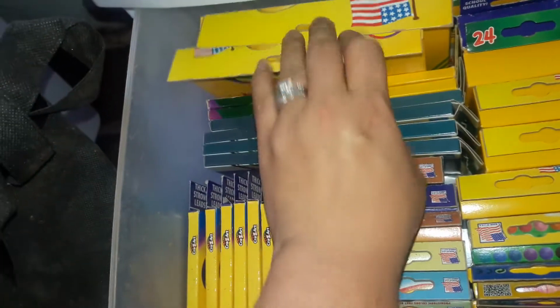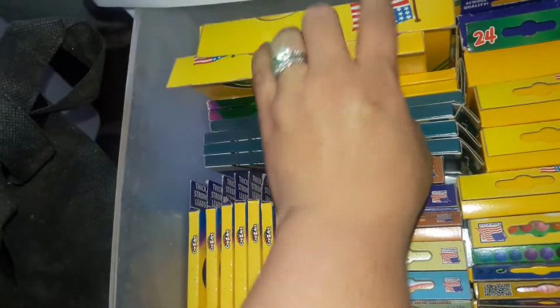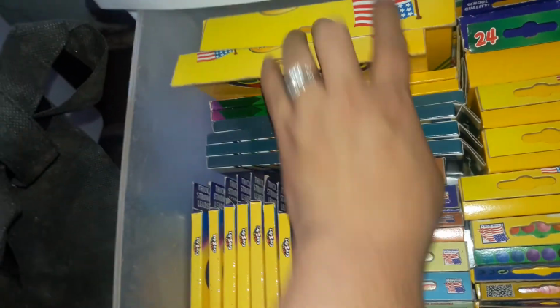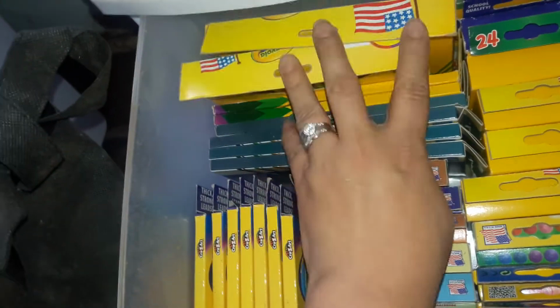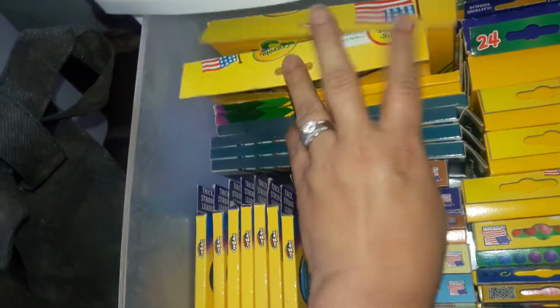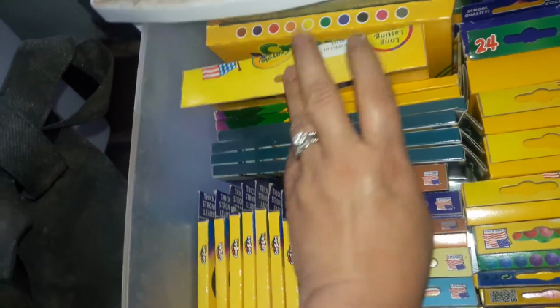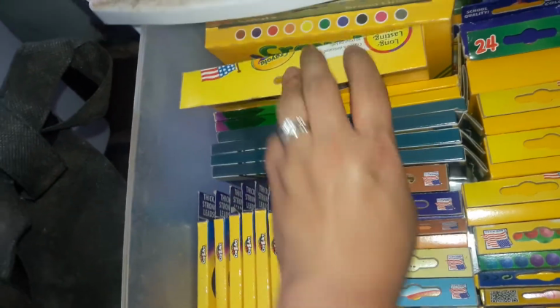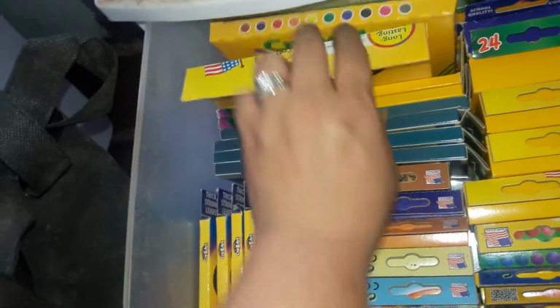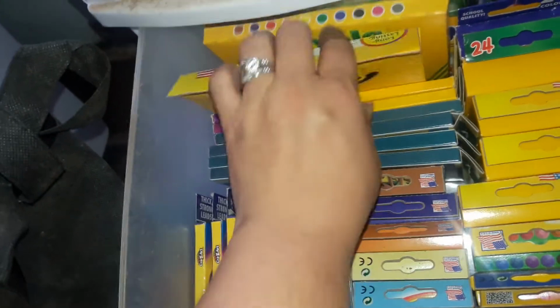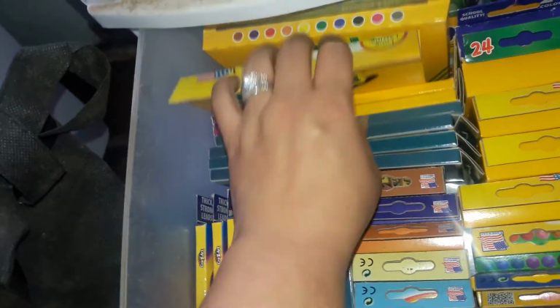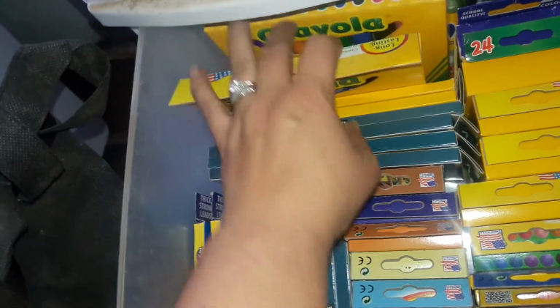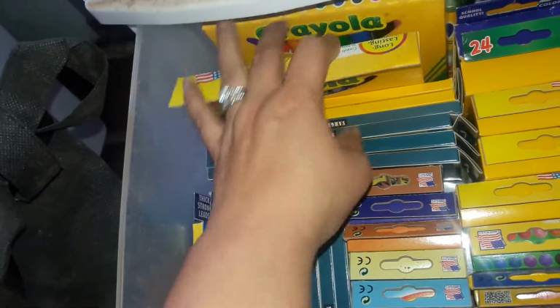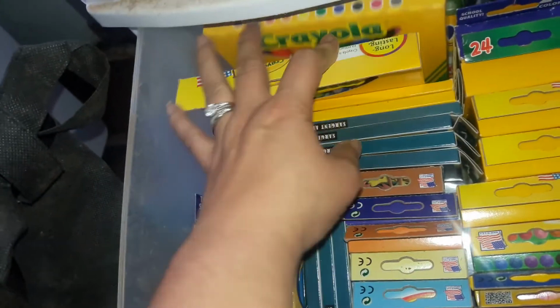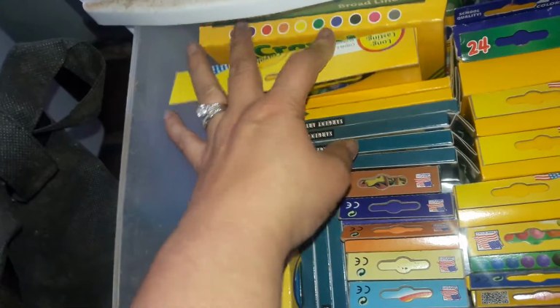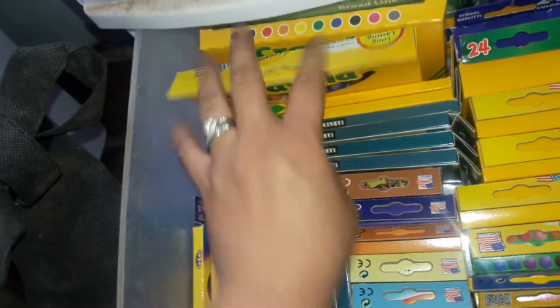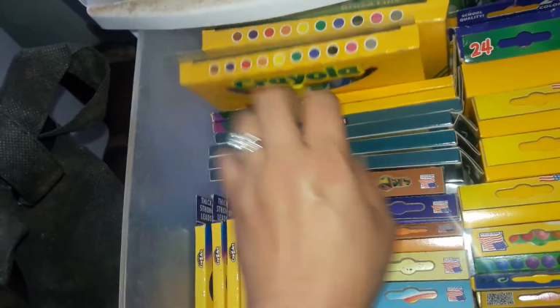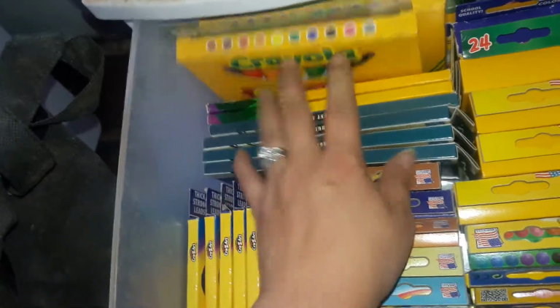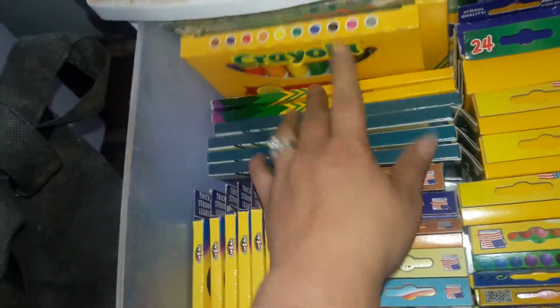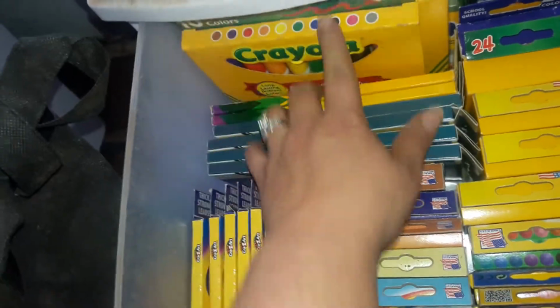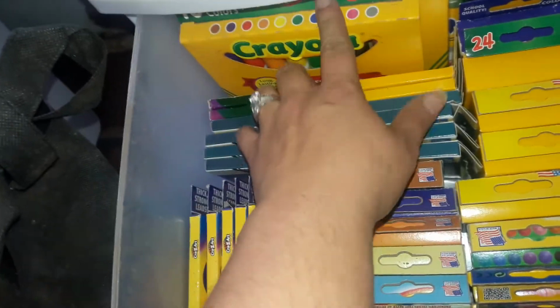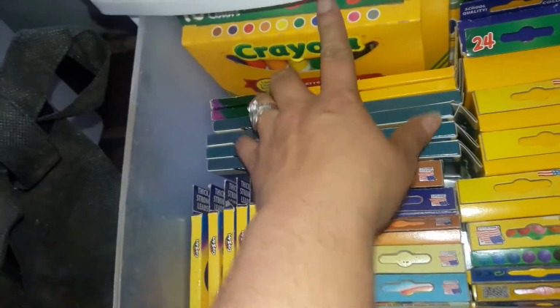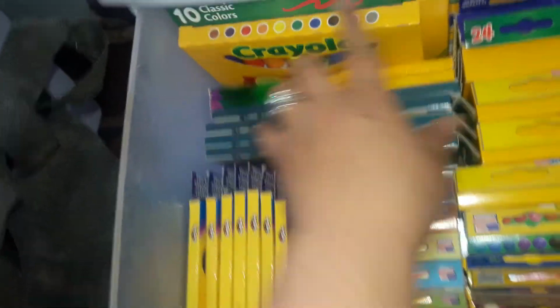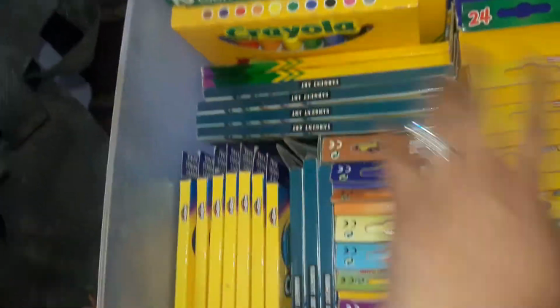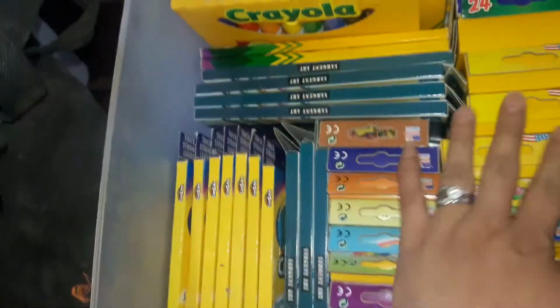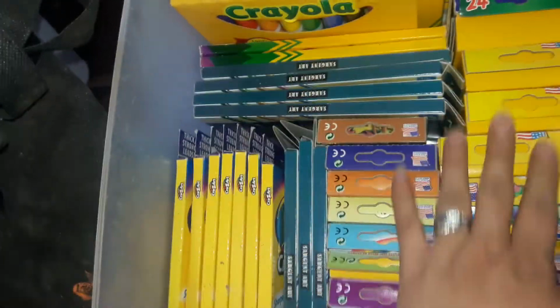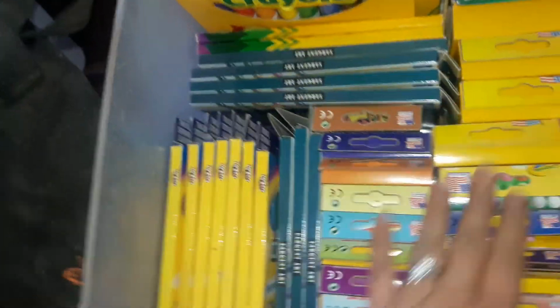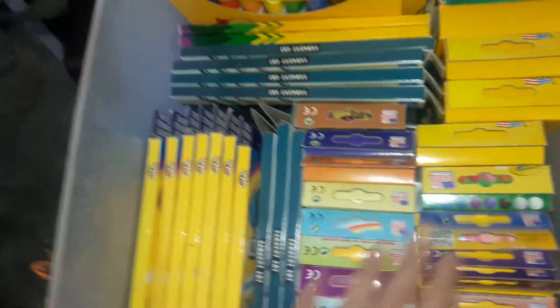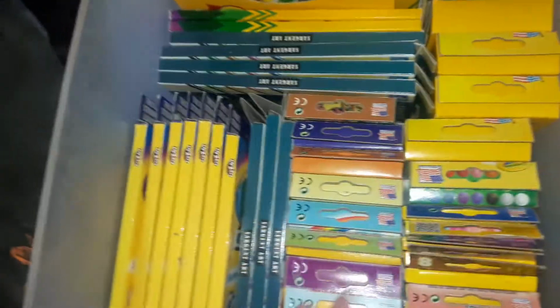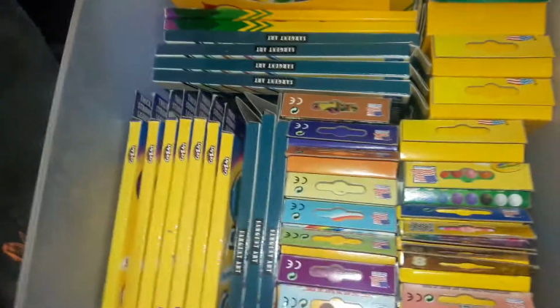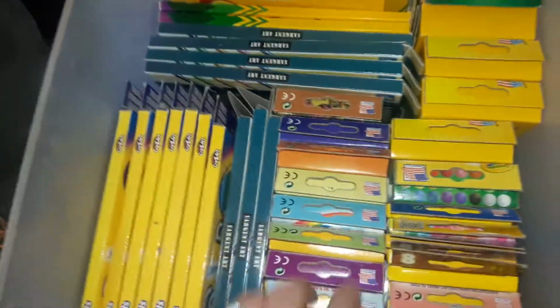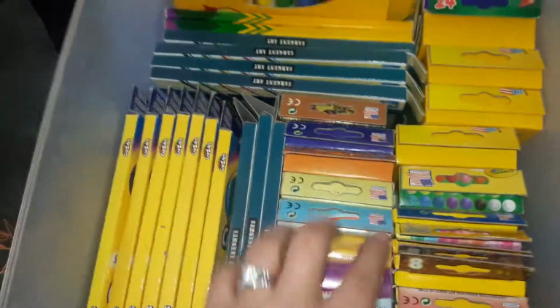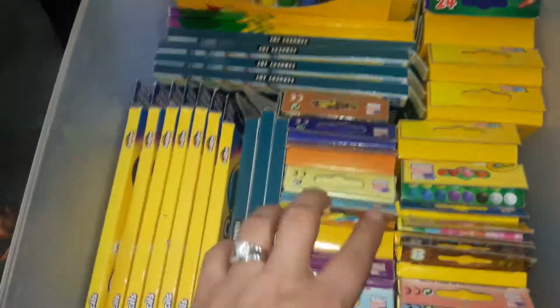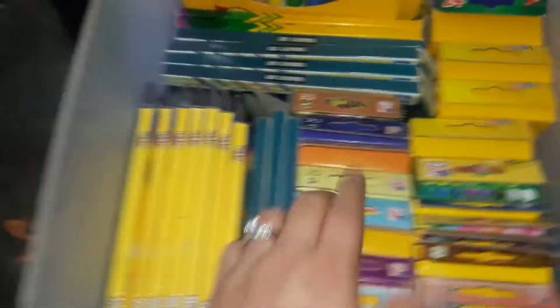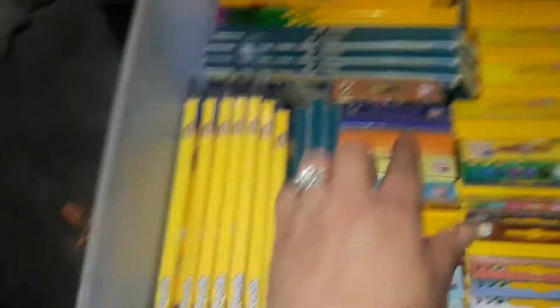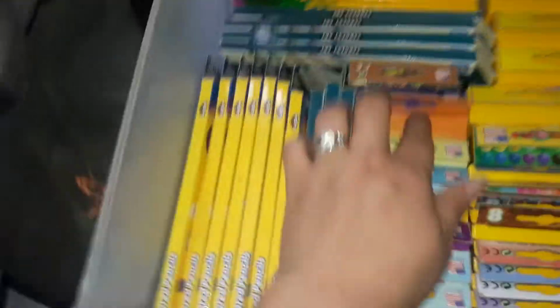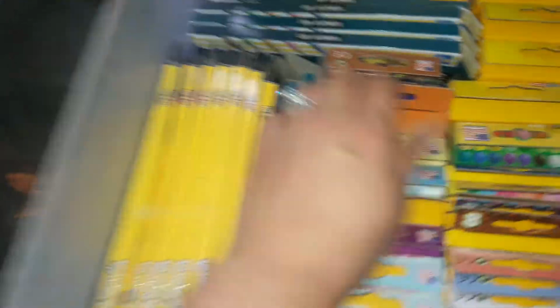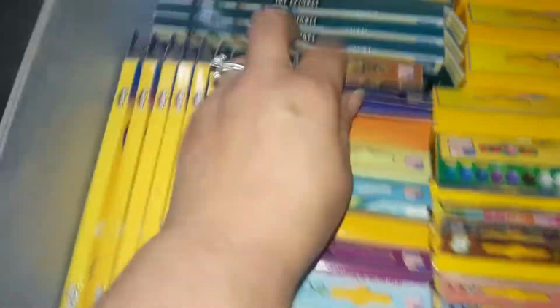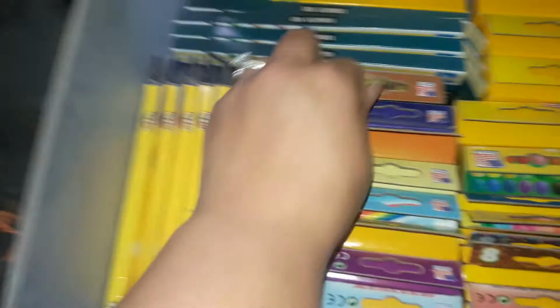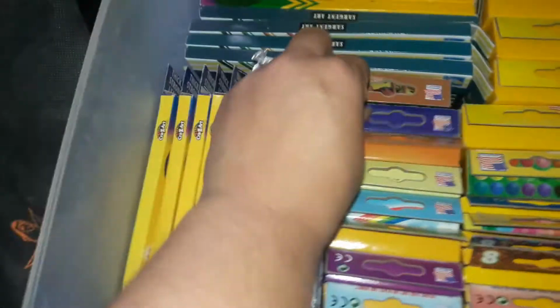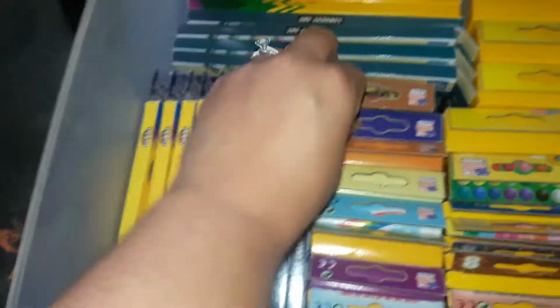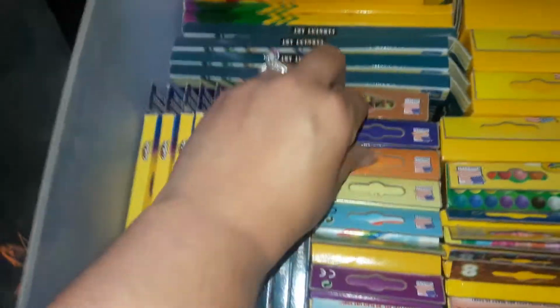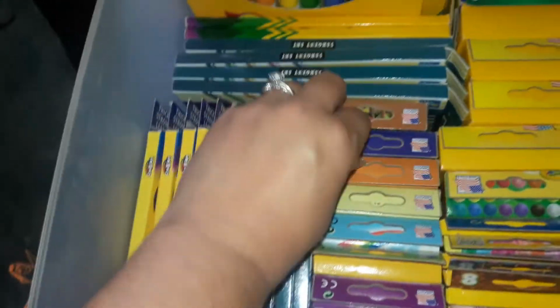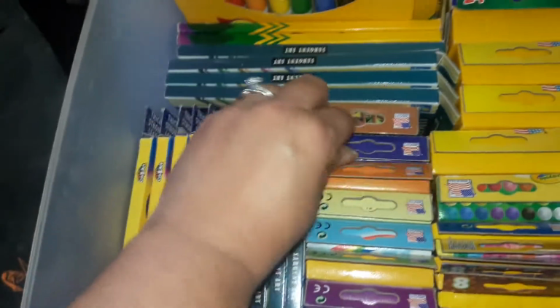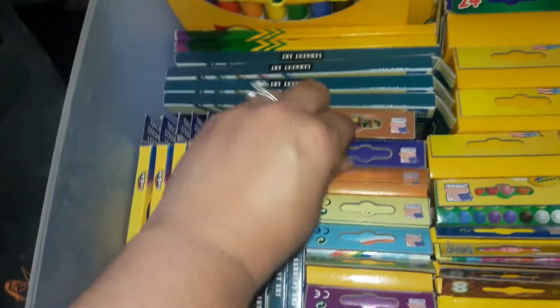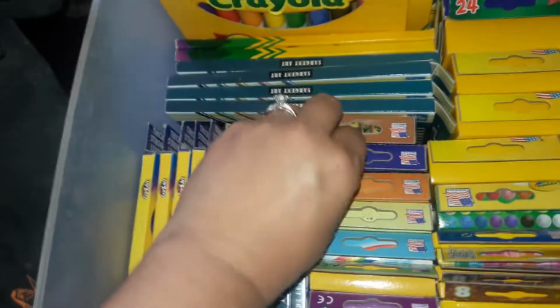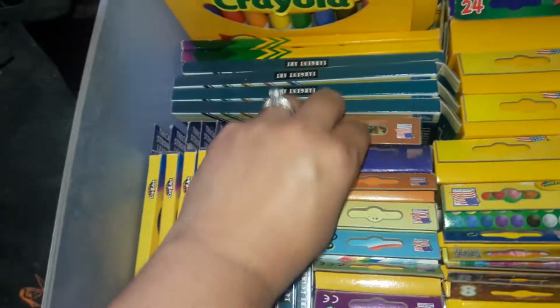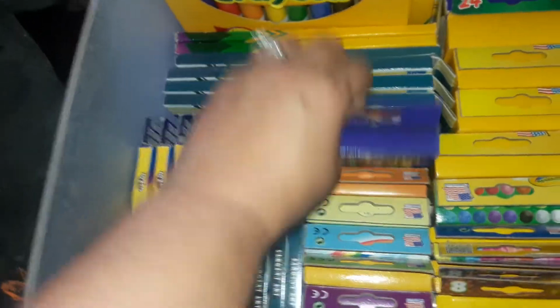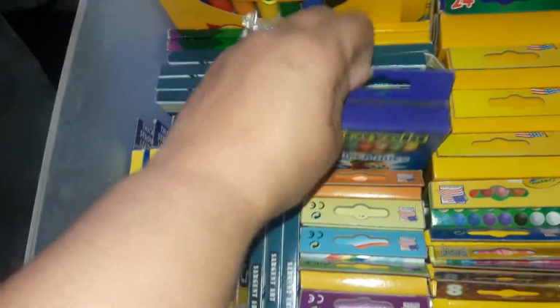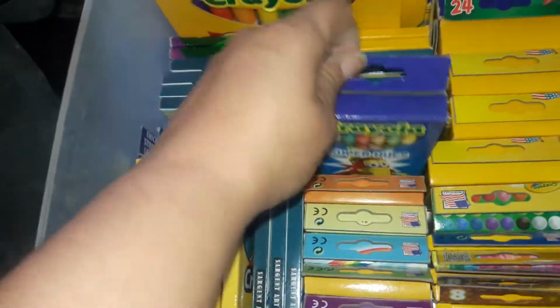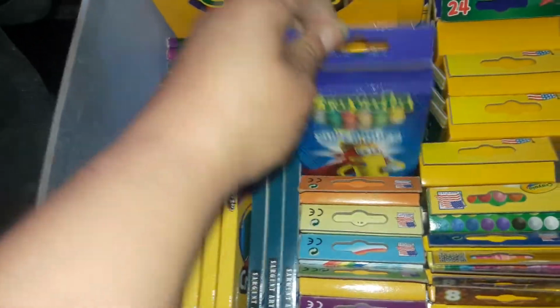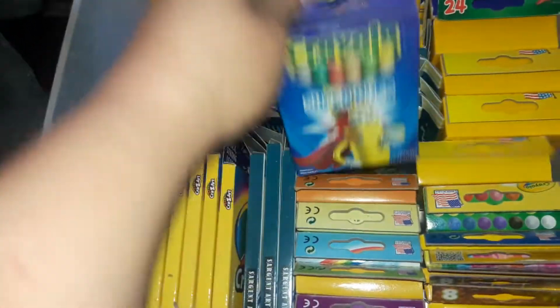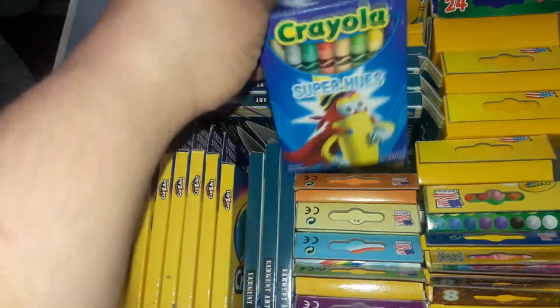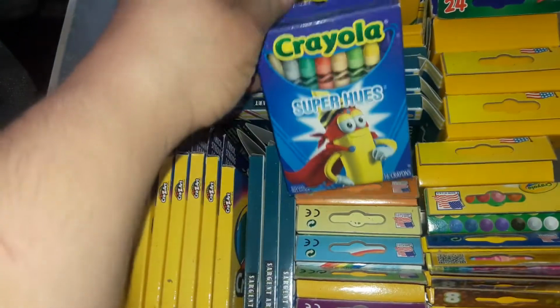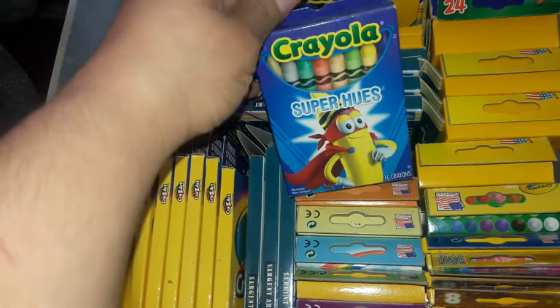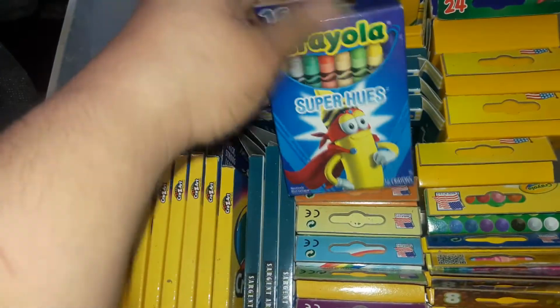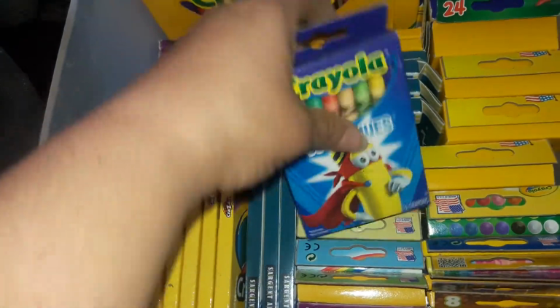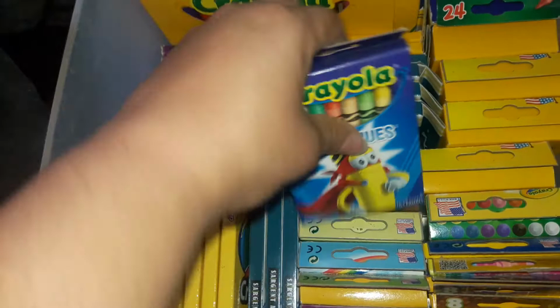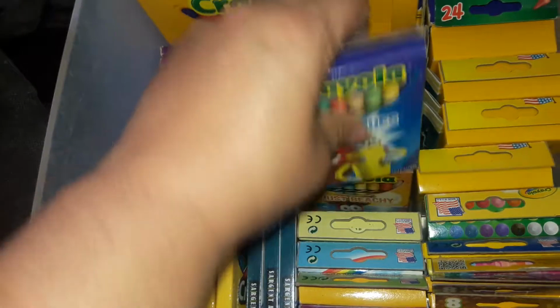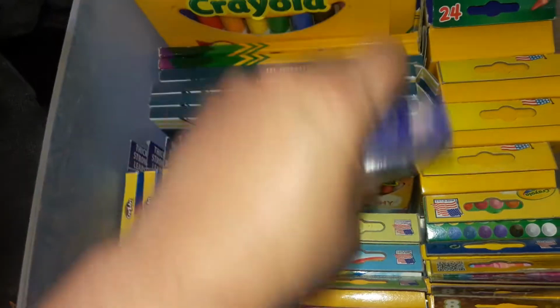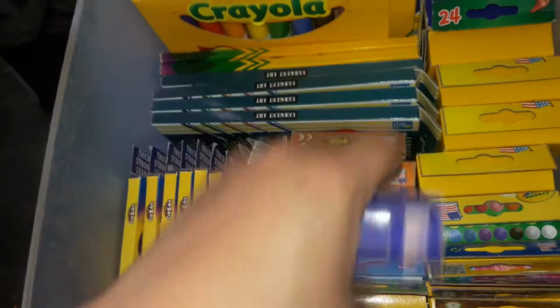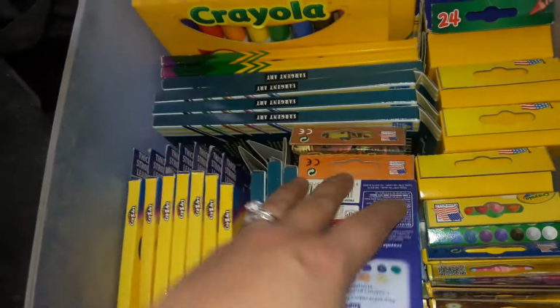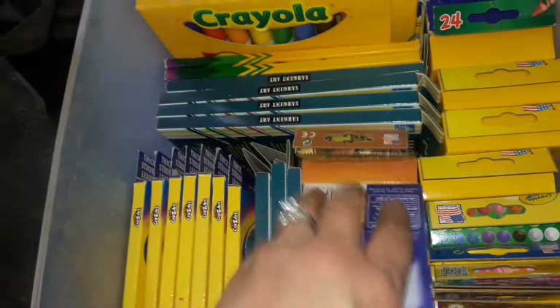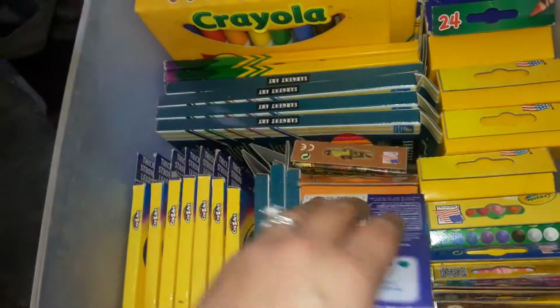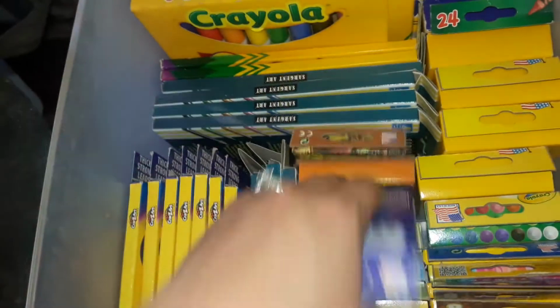There are two packs of the 10-count Crayola markers. And all of these crayons right here — let me show them to you guys real quick.